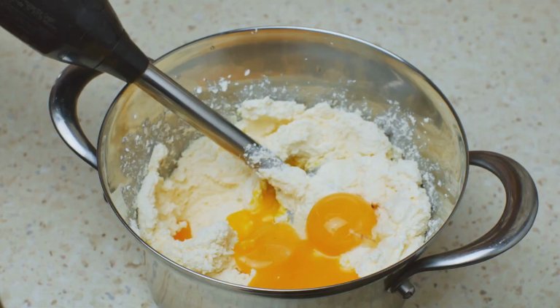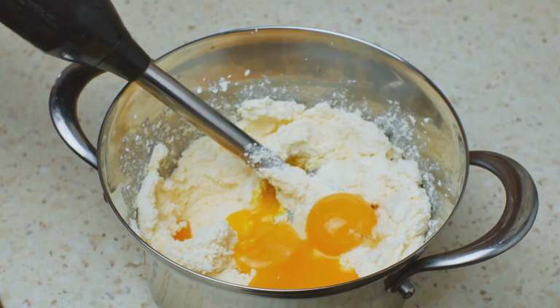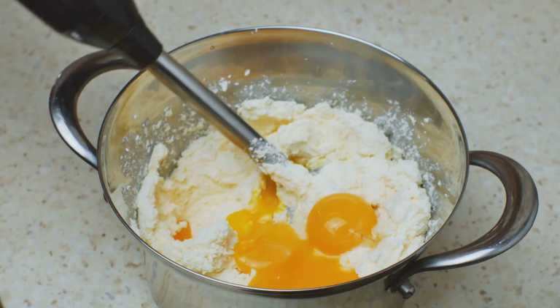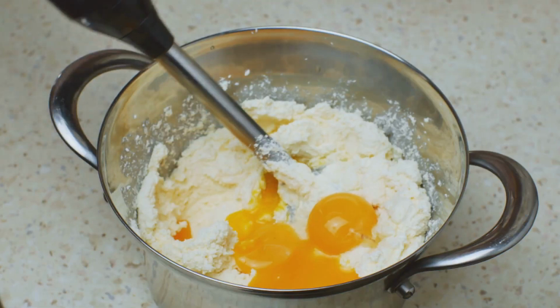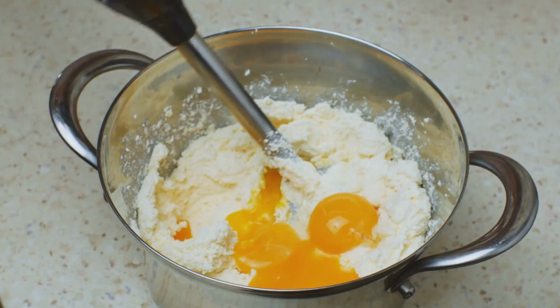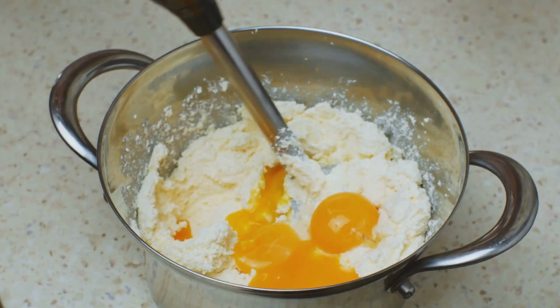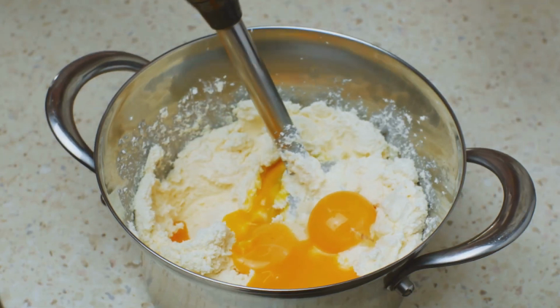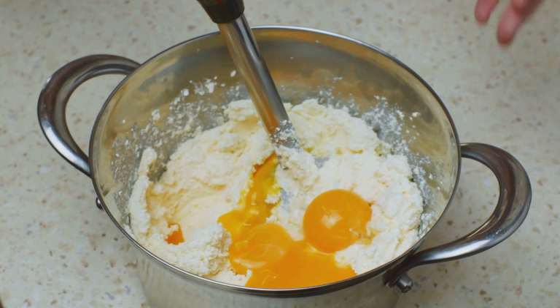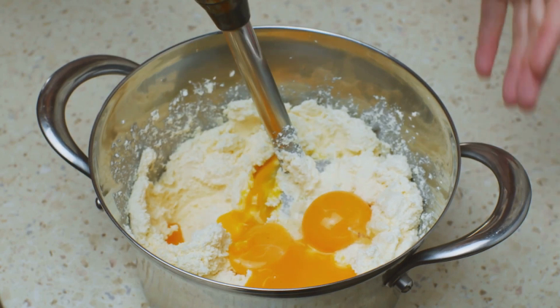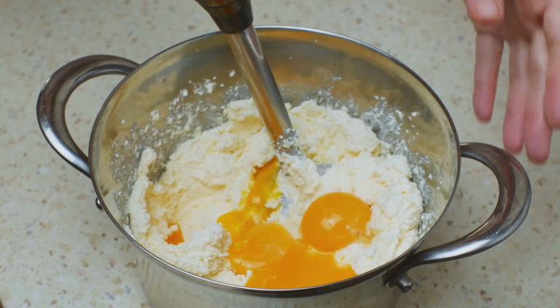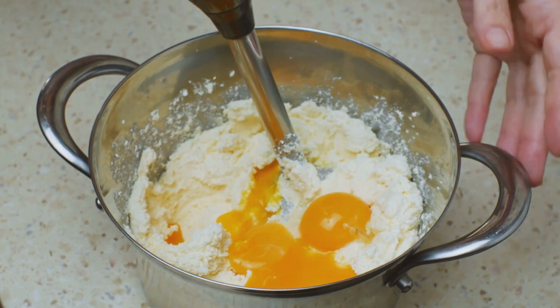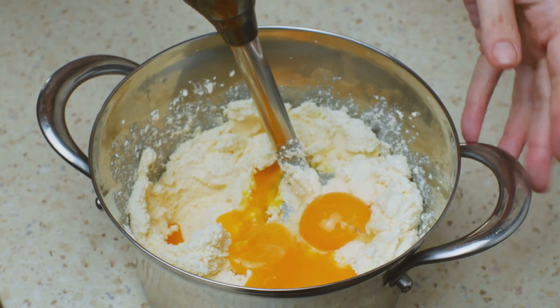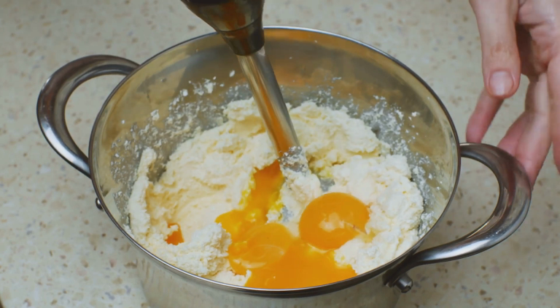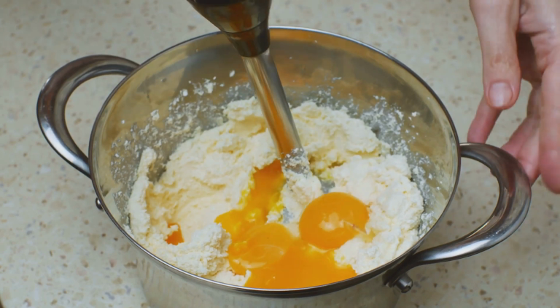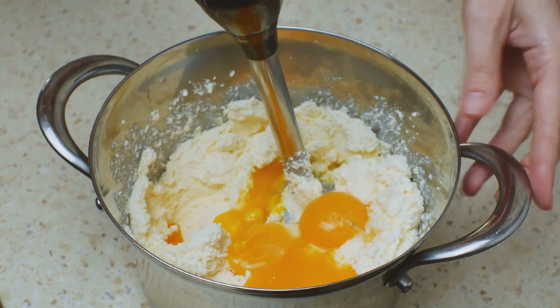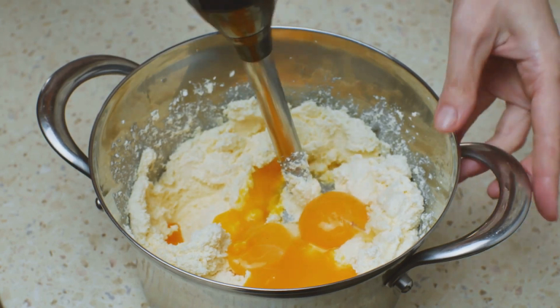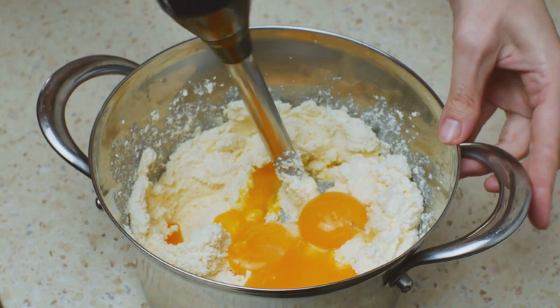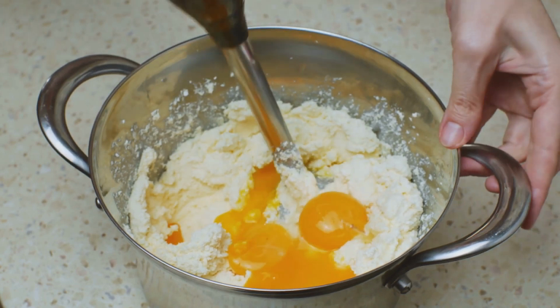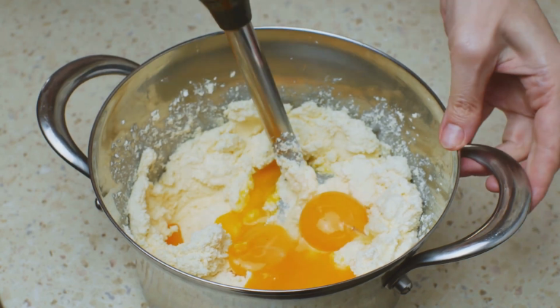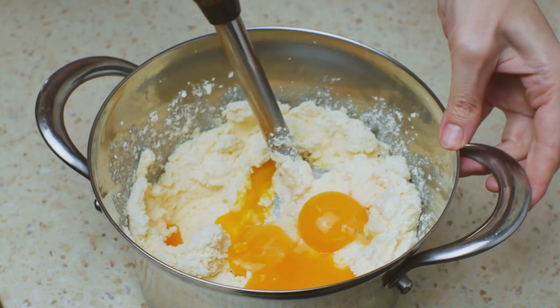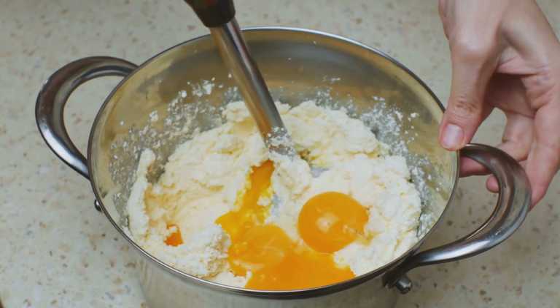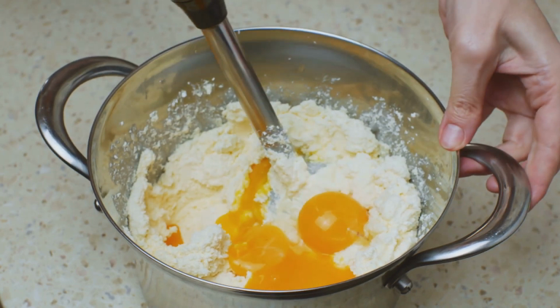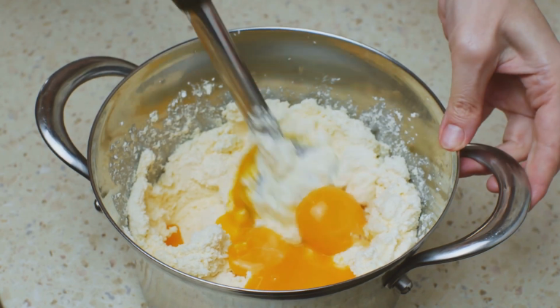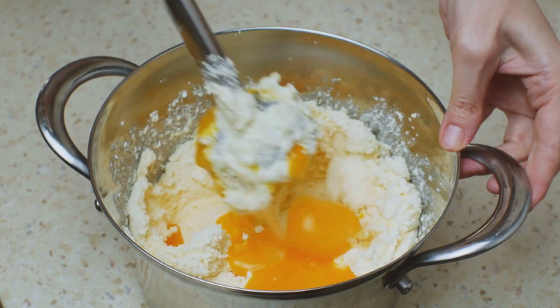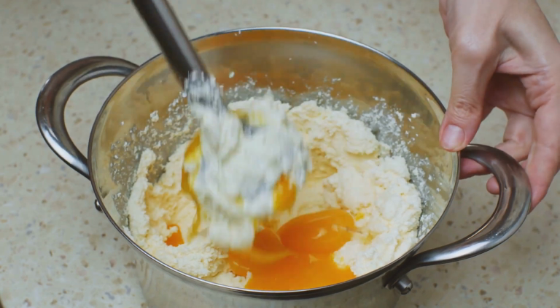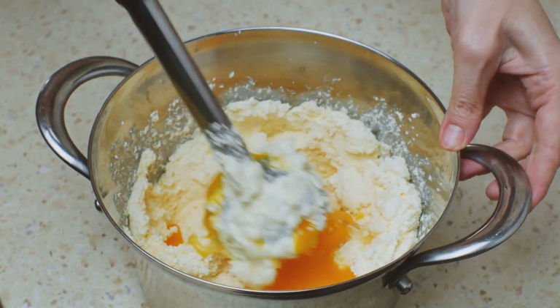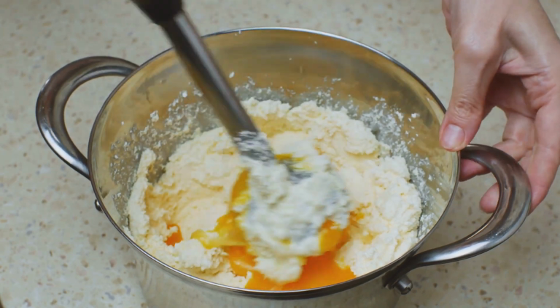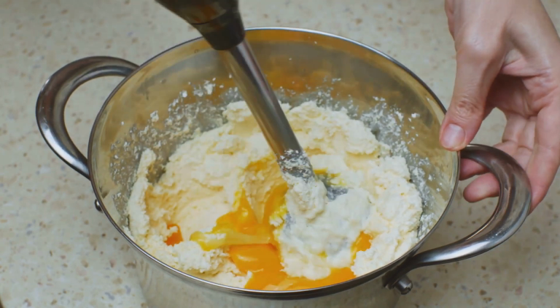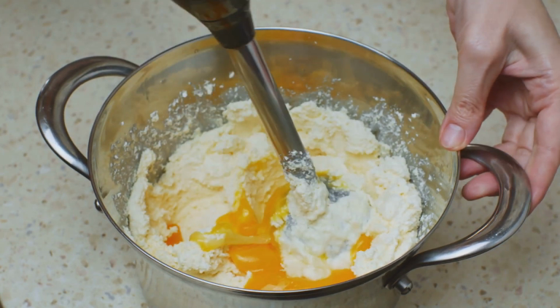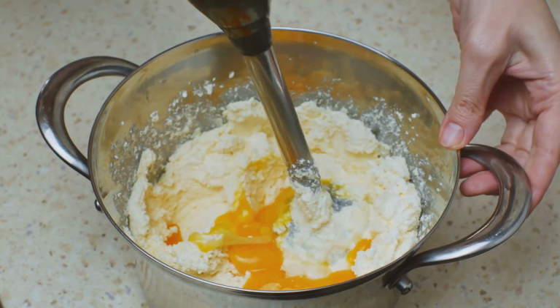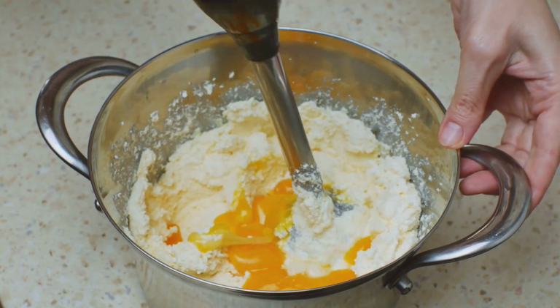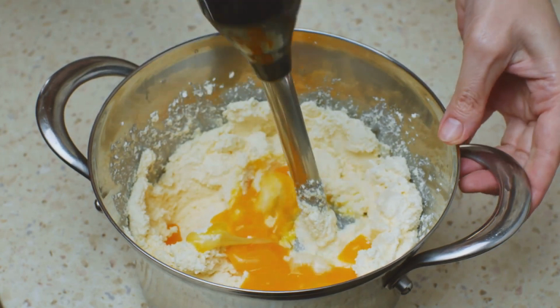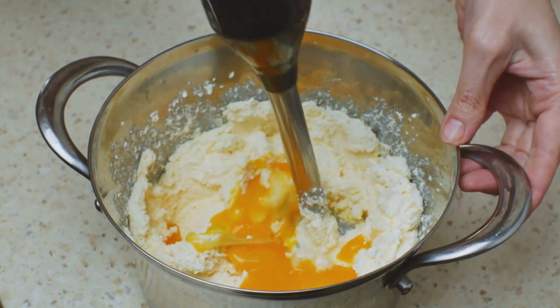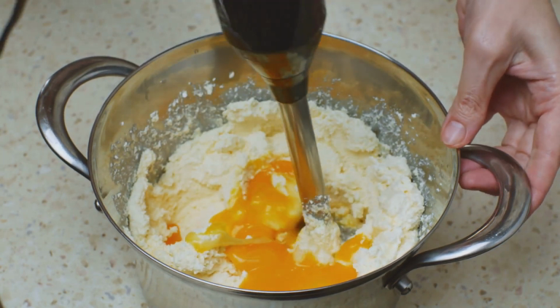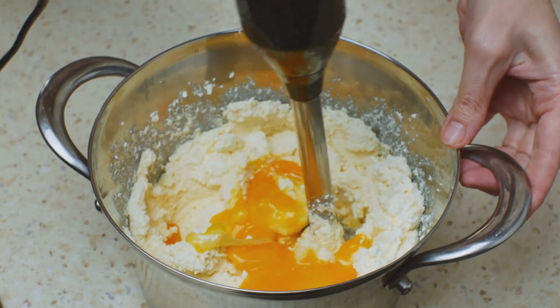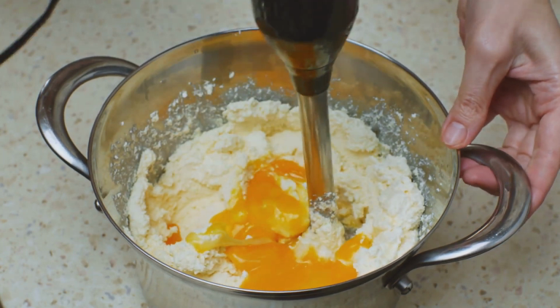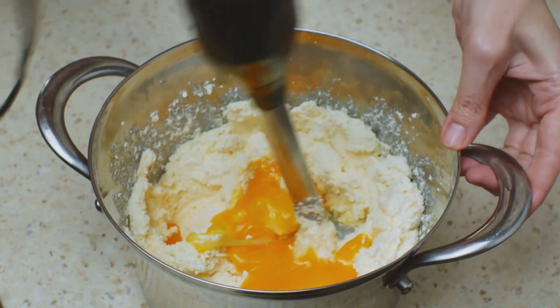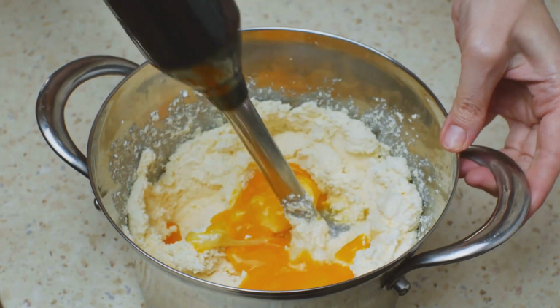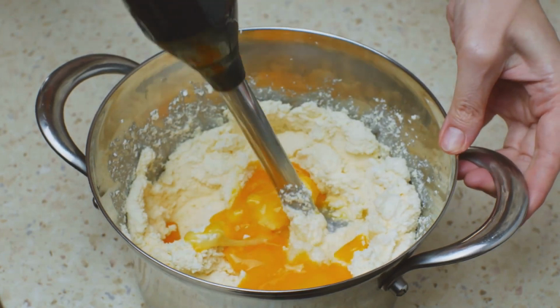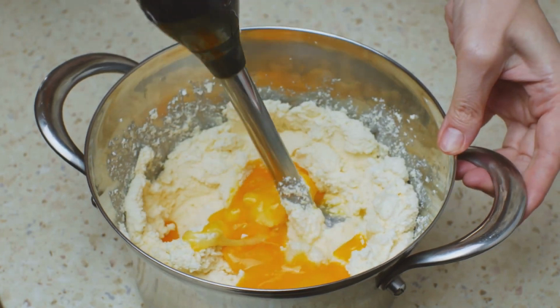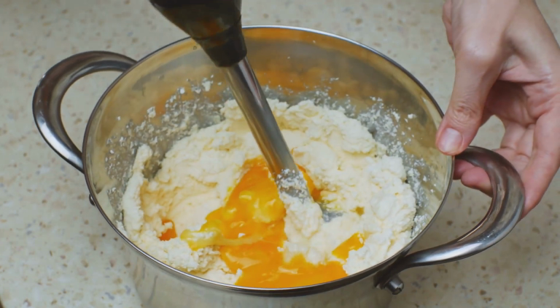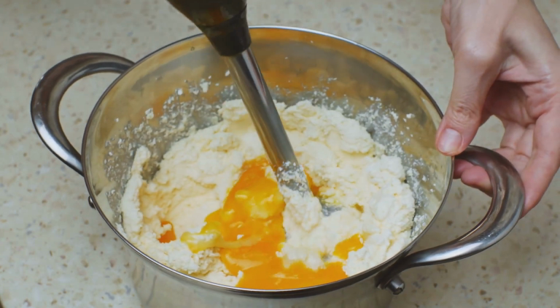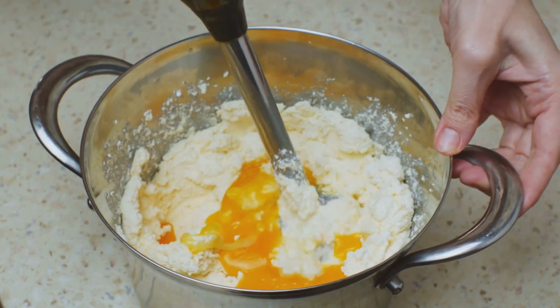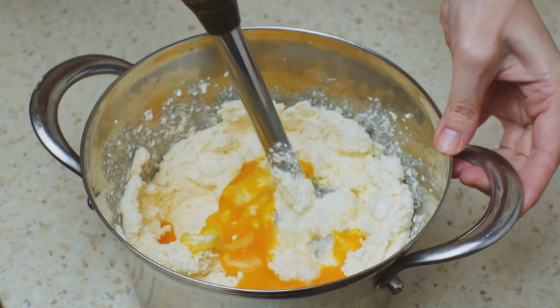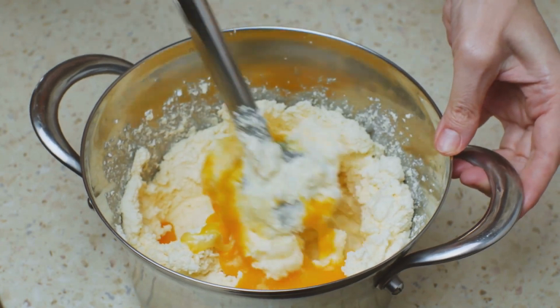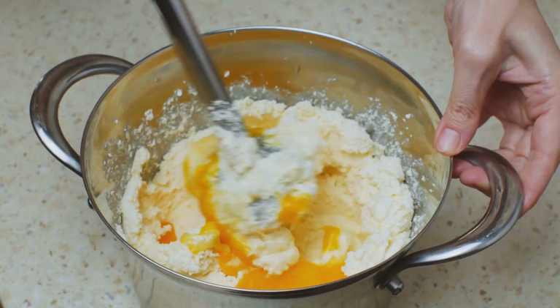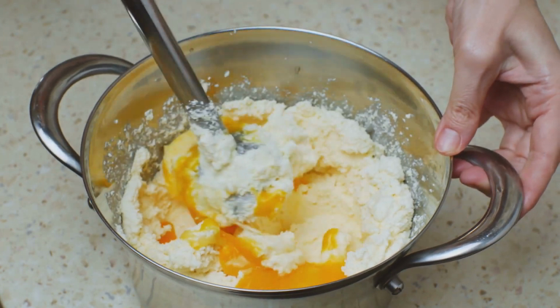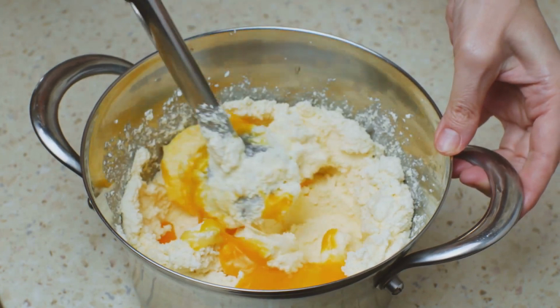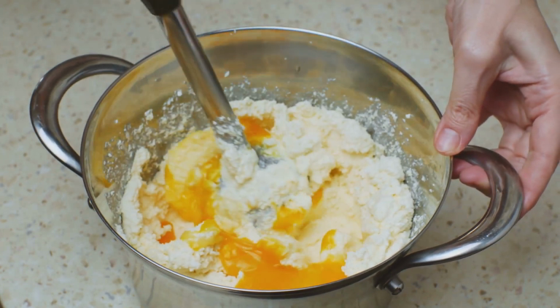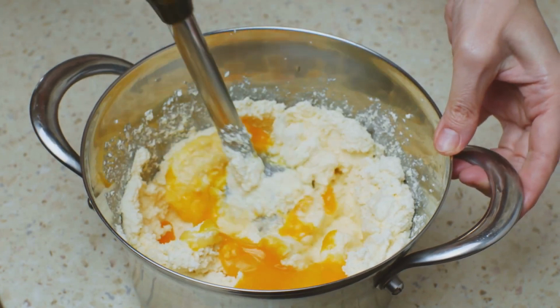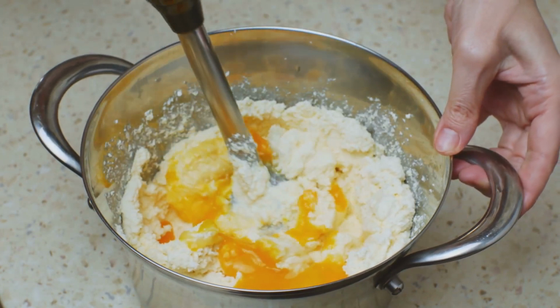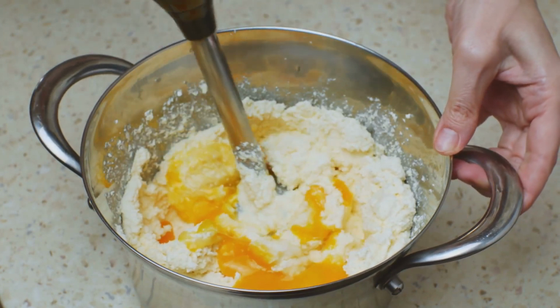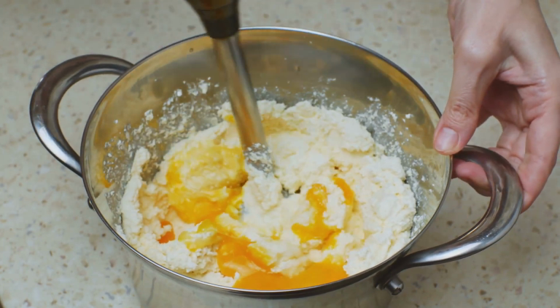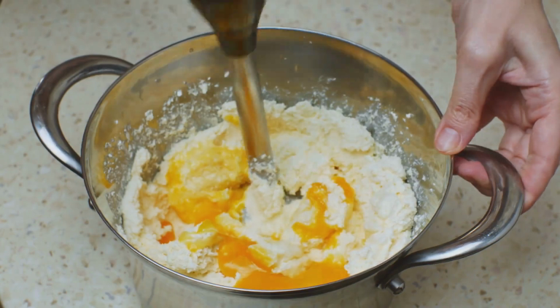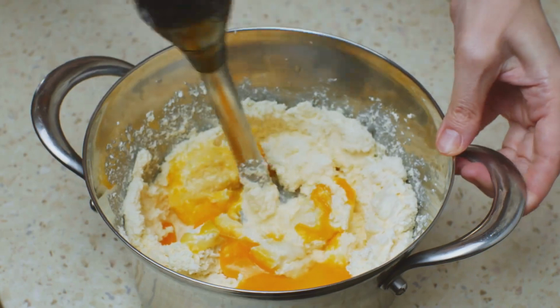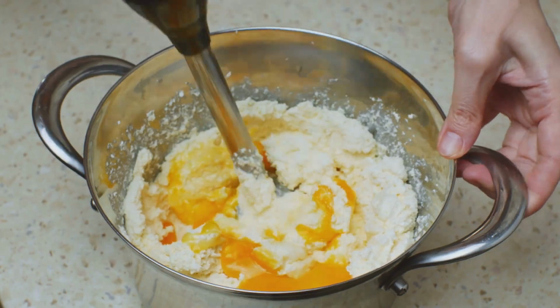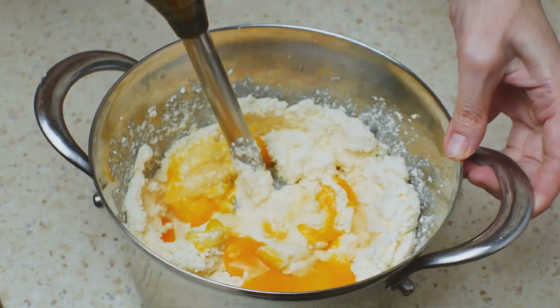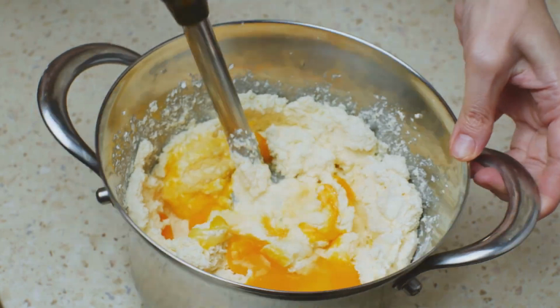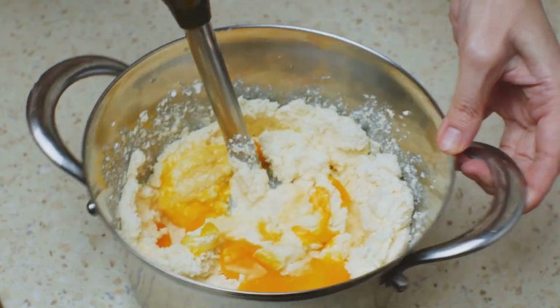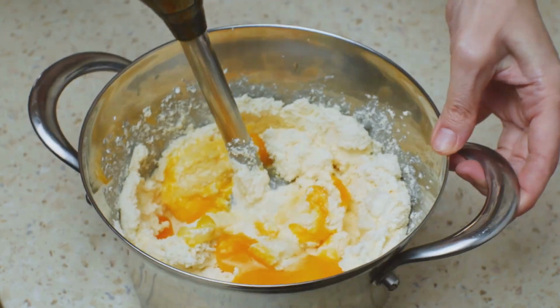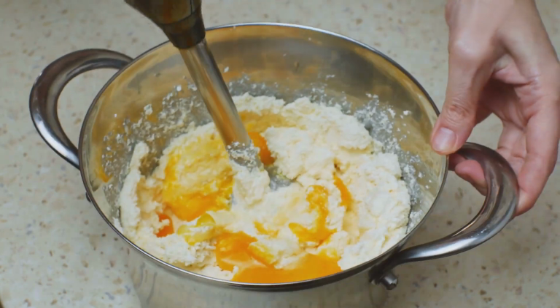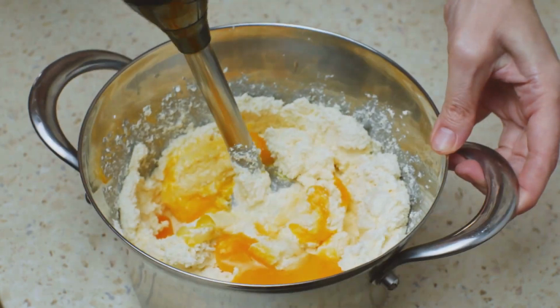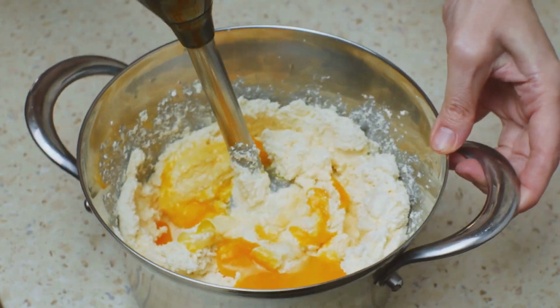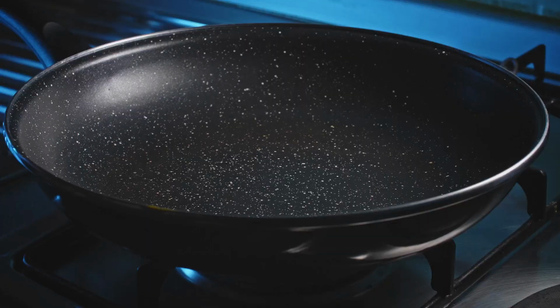Step 2: Toss in a good old handful of shredded cheese and give it a squirt of mustard. Yes siree, mustard — it'll add a zing like a banjo at a hoedown.